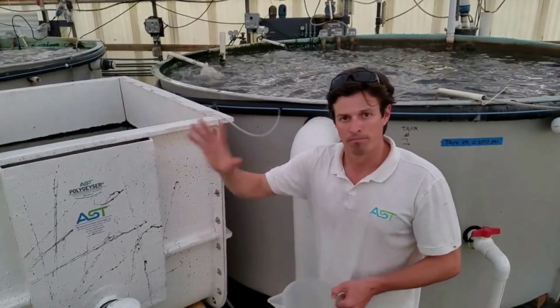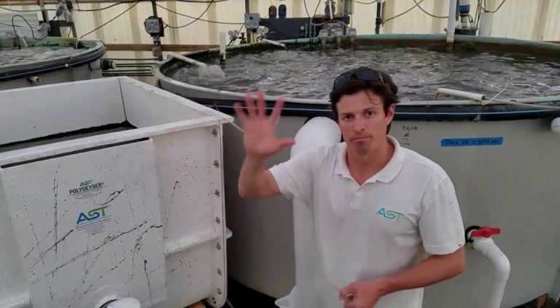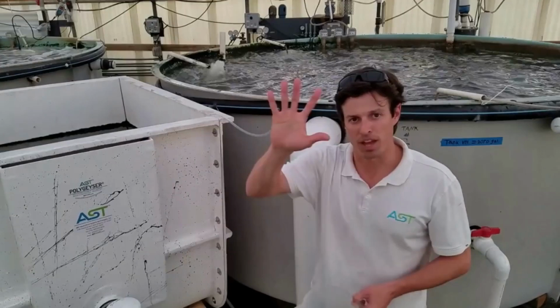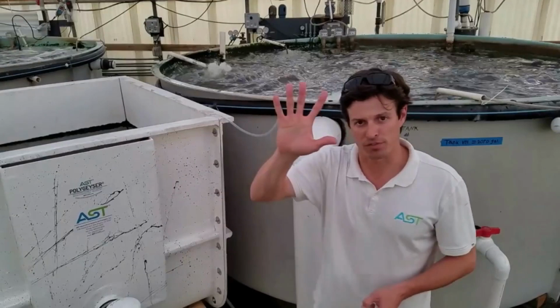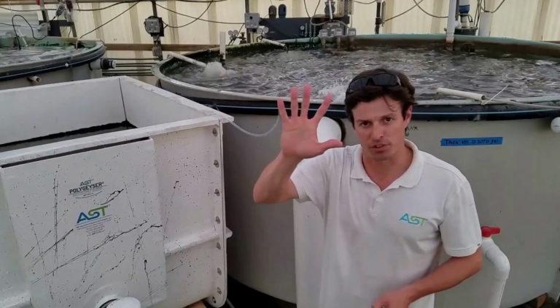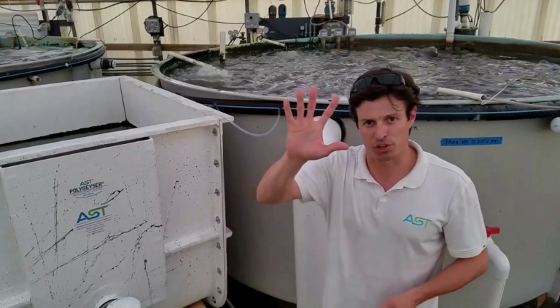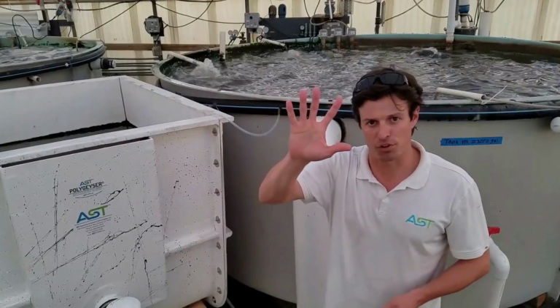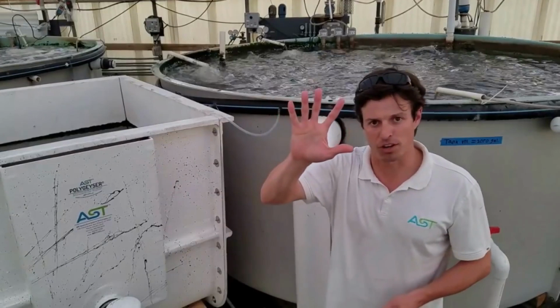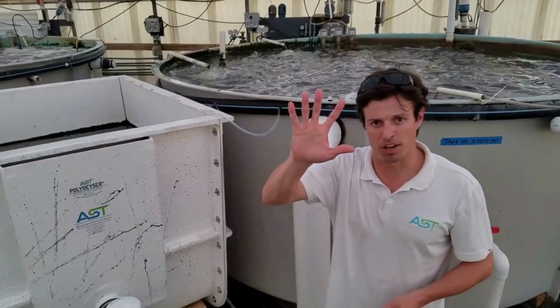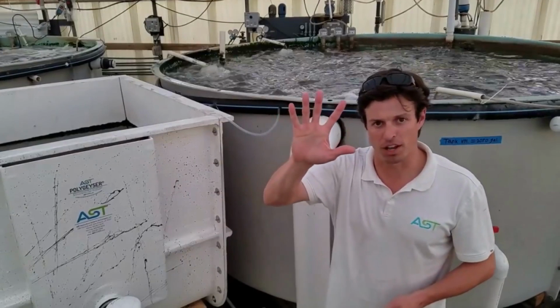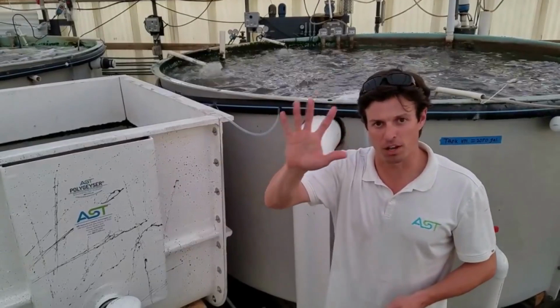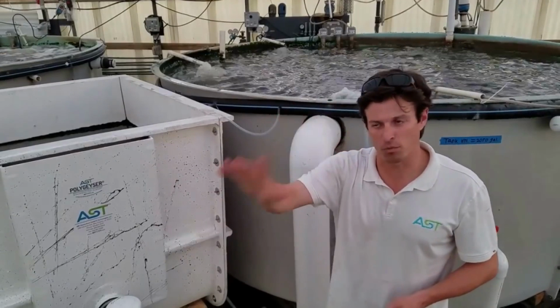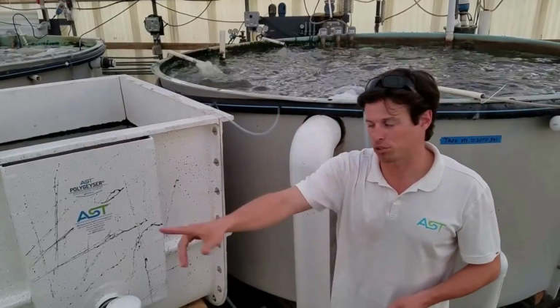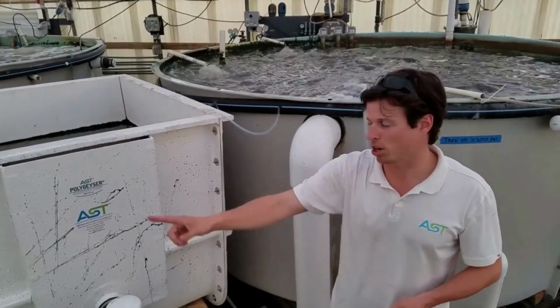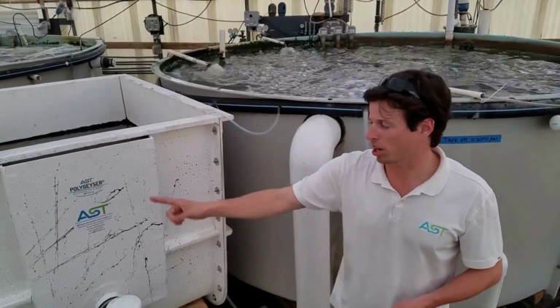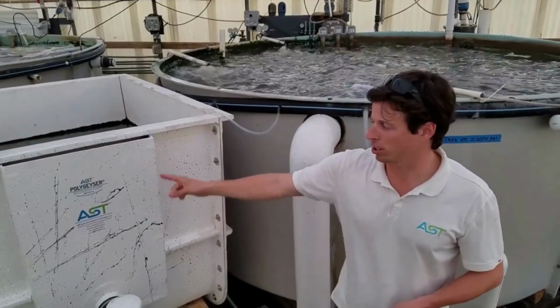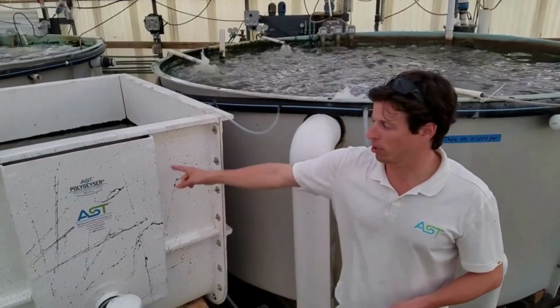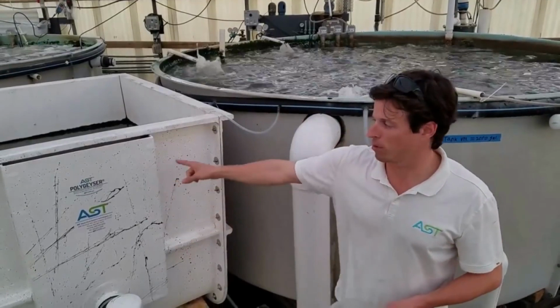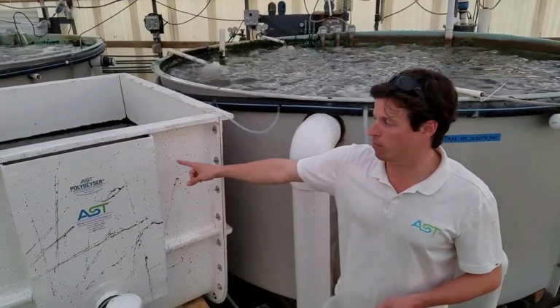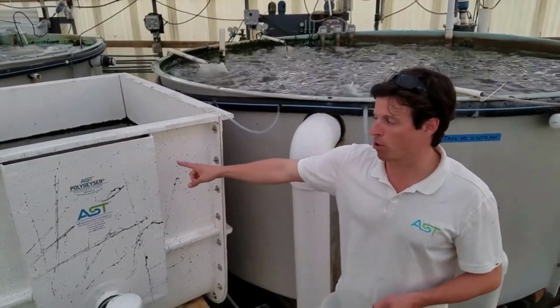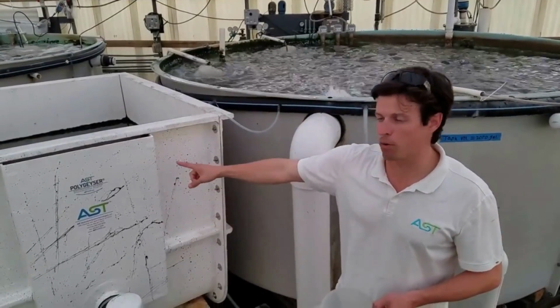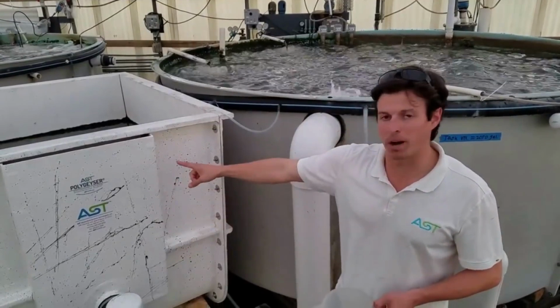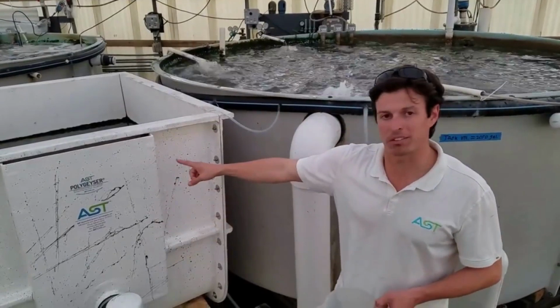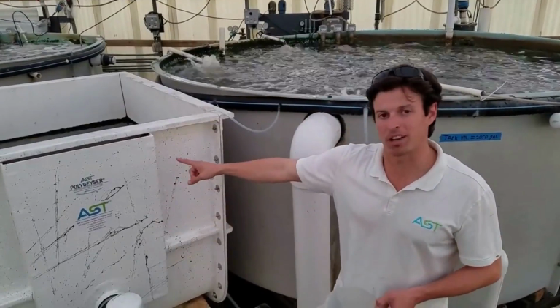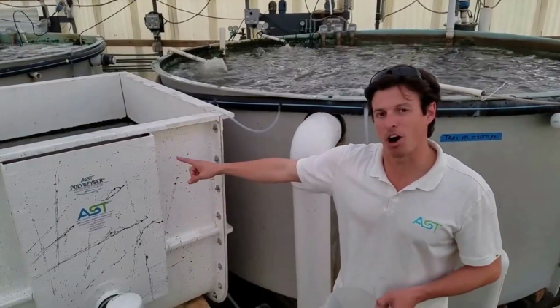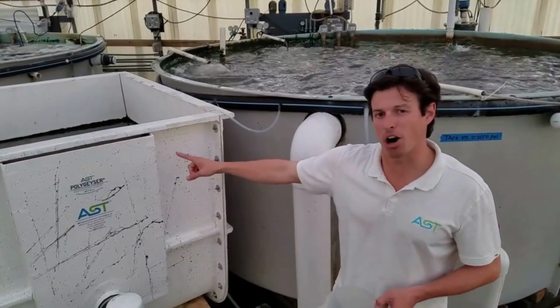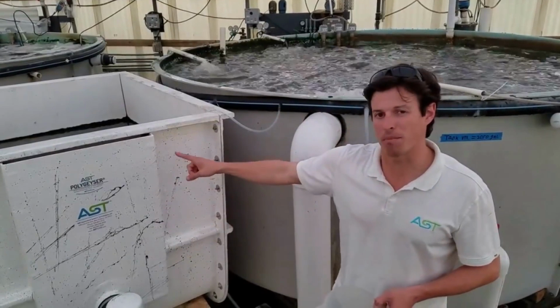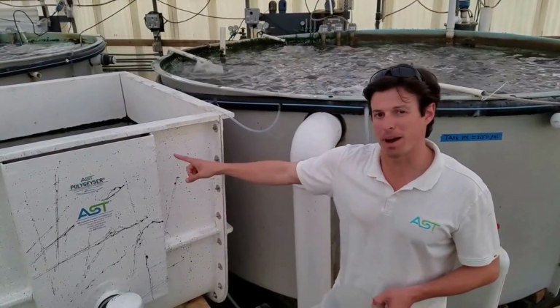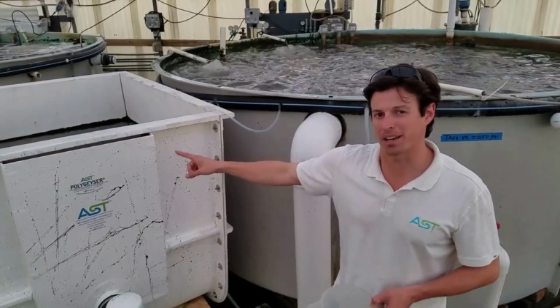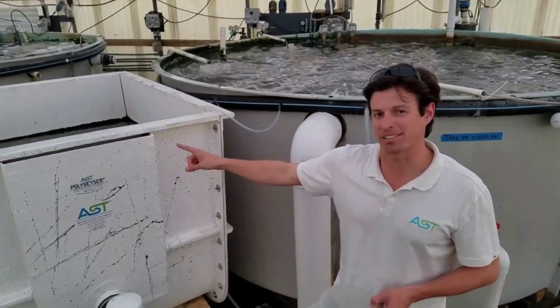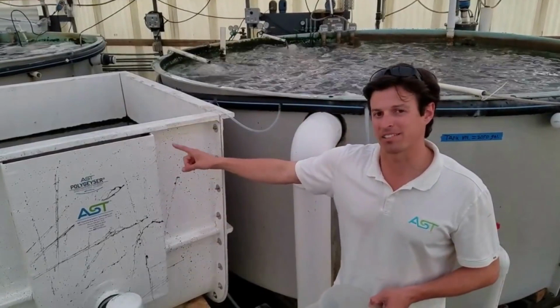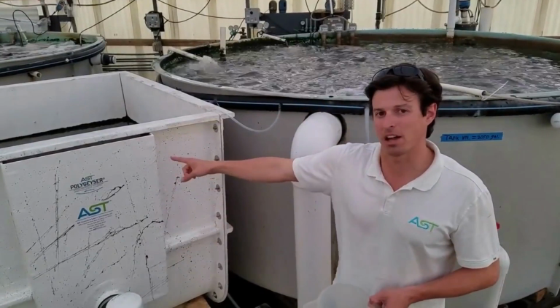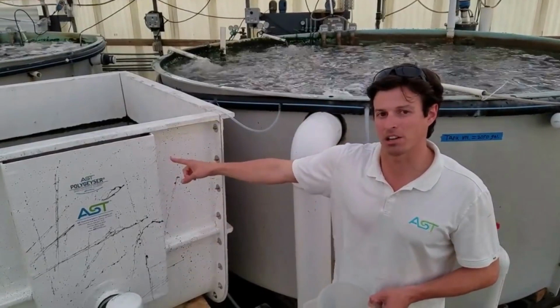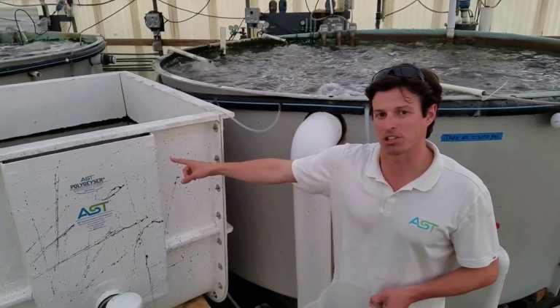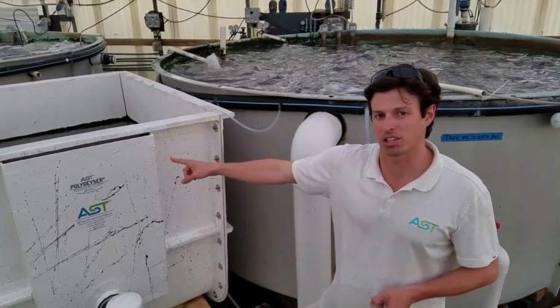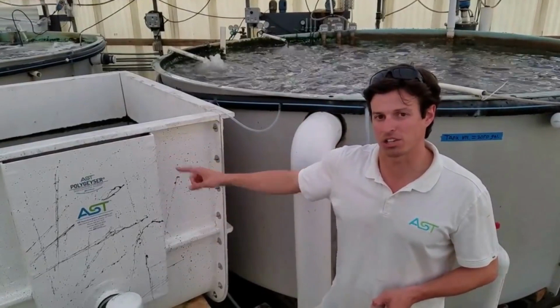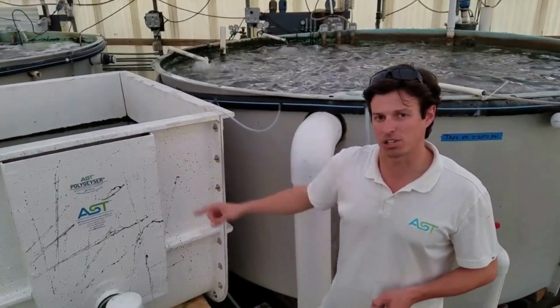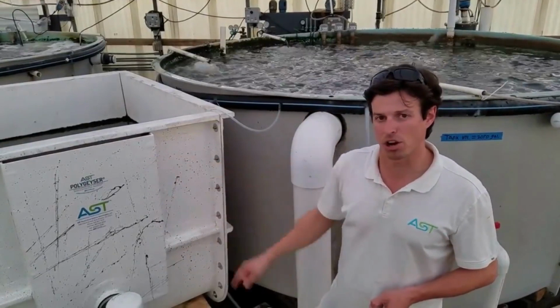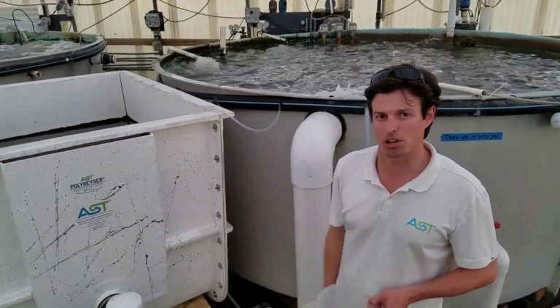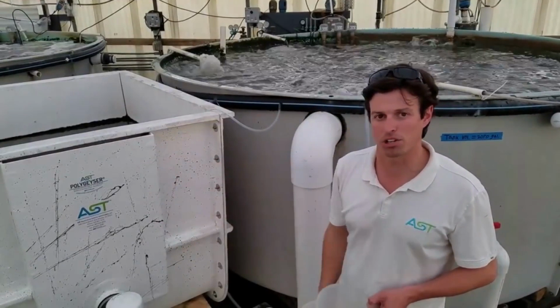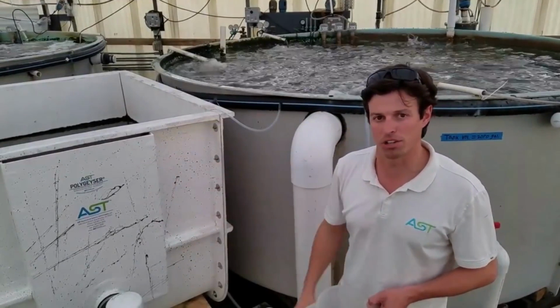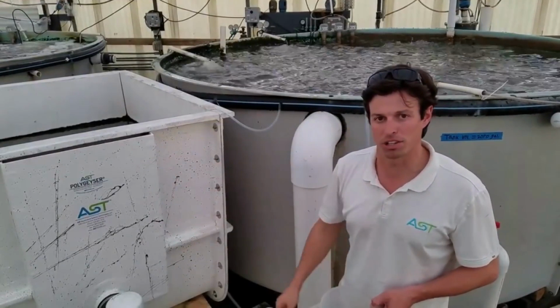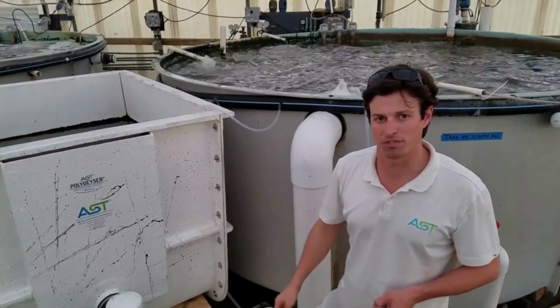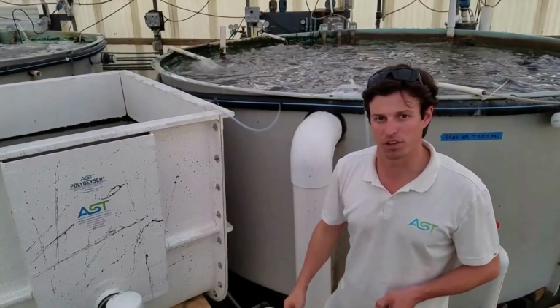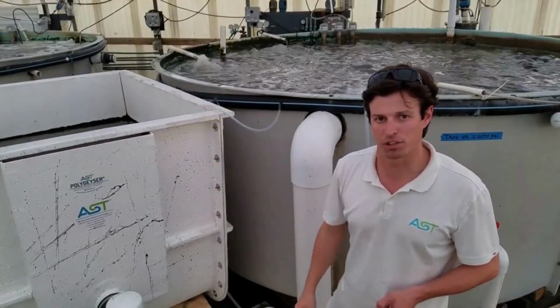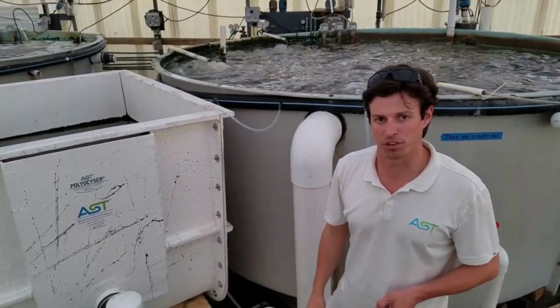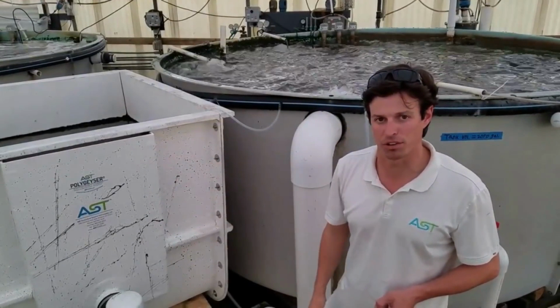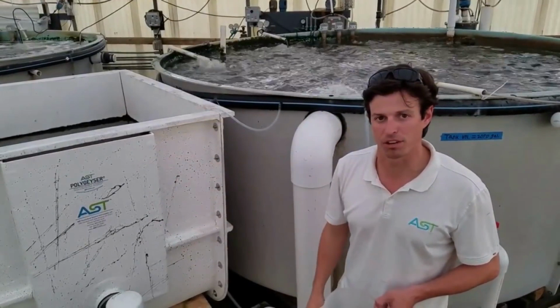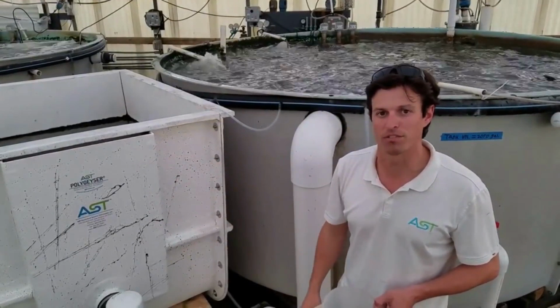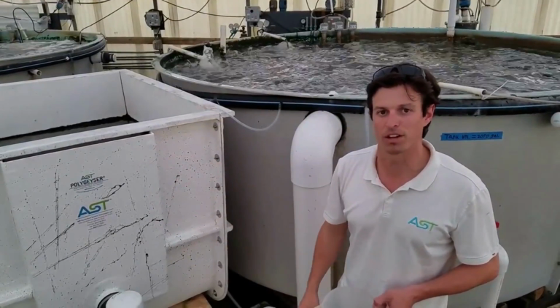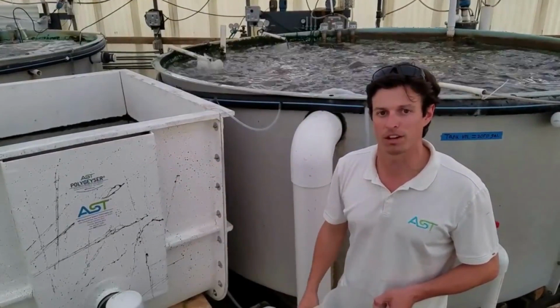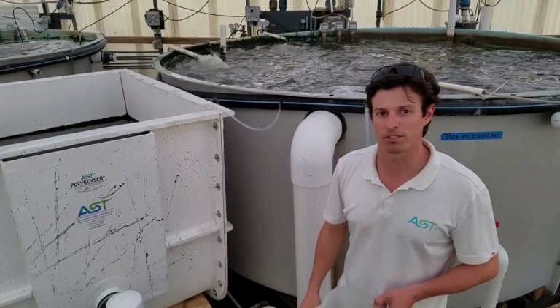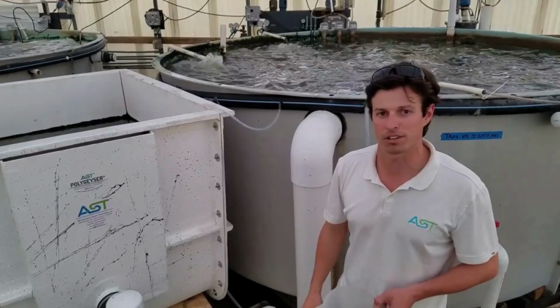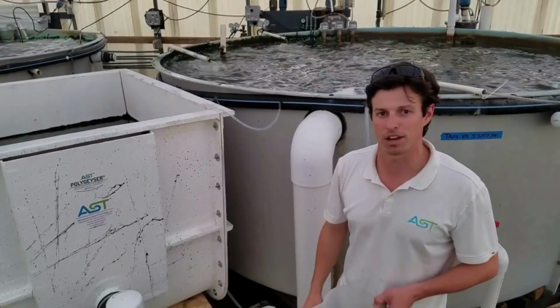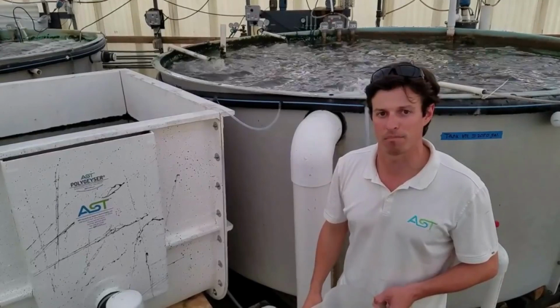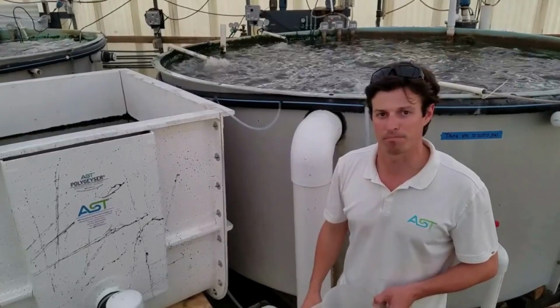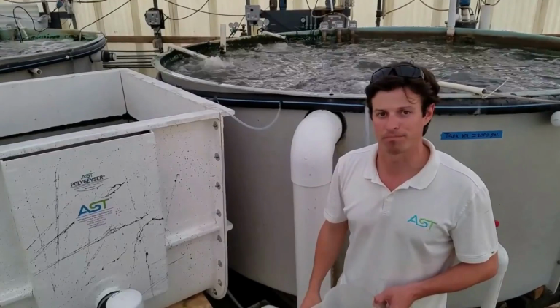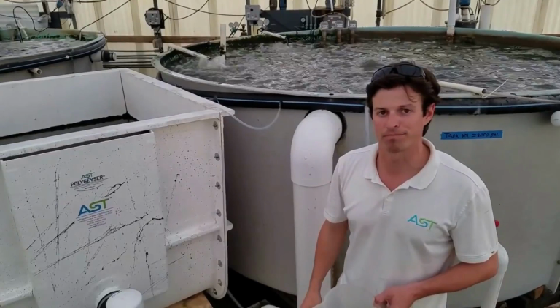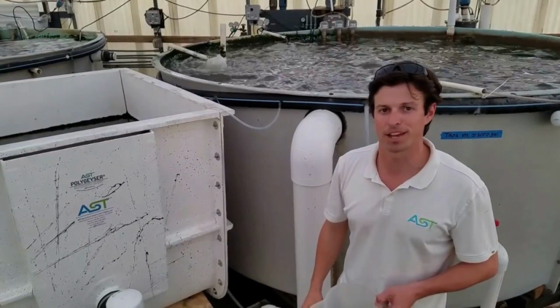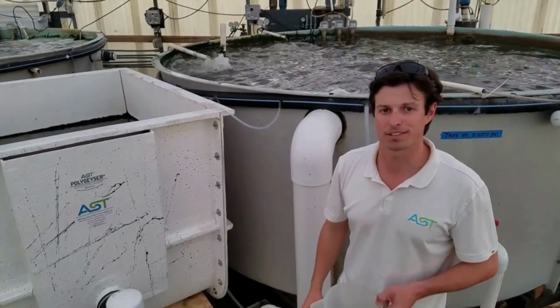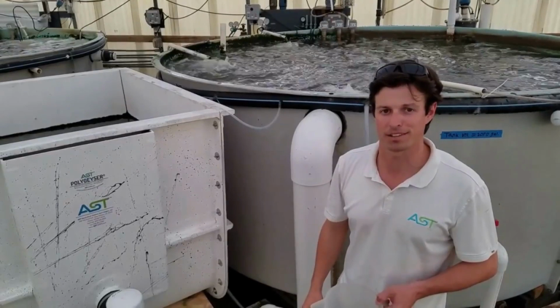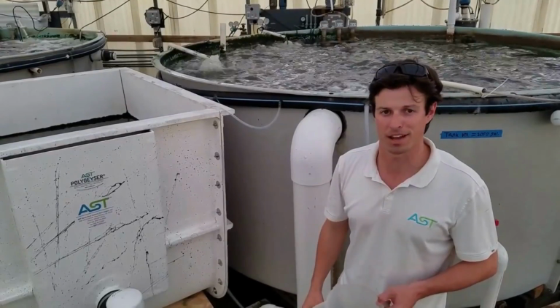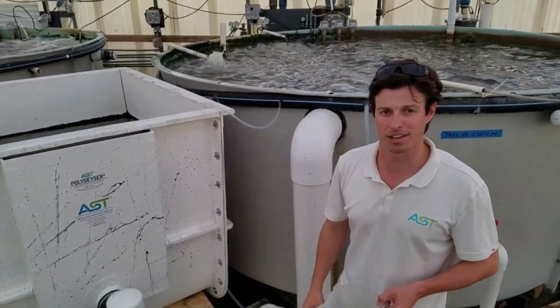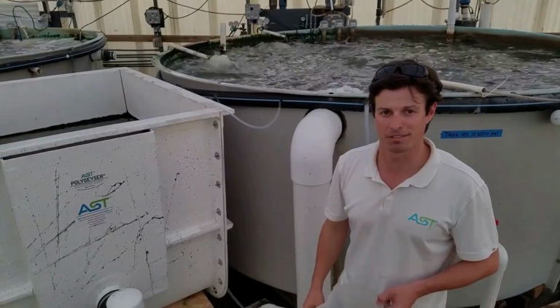Thanks for tuning in. We'll talk a little bit more about the automatic sludge discharge on this filter in videos to come. Thanks again.